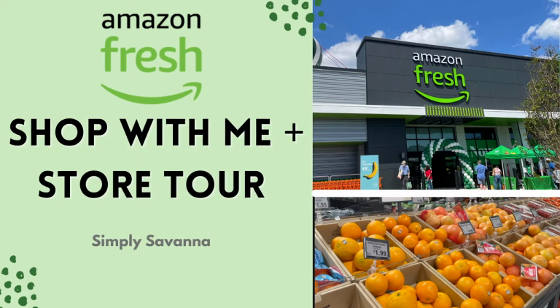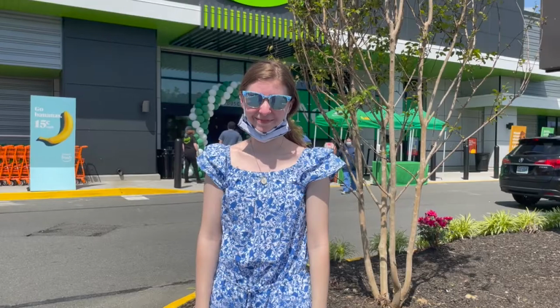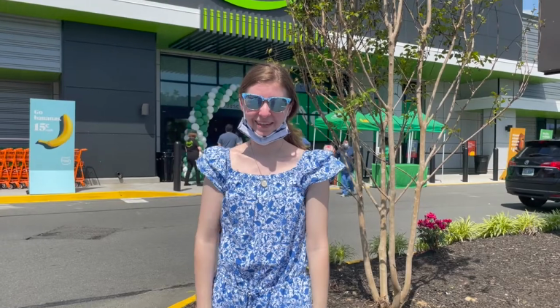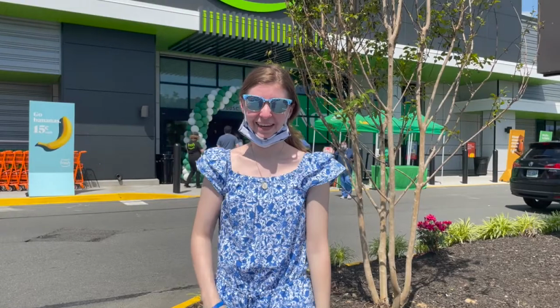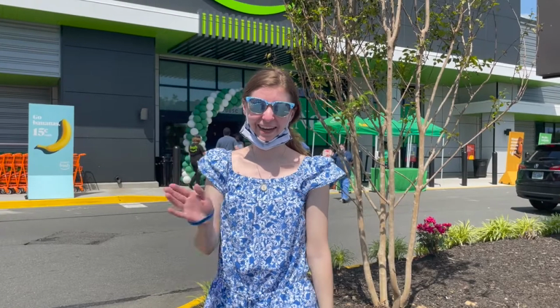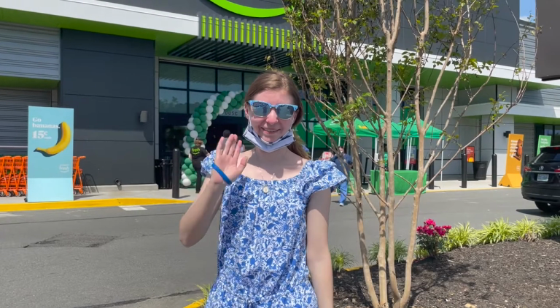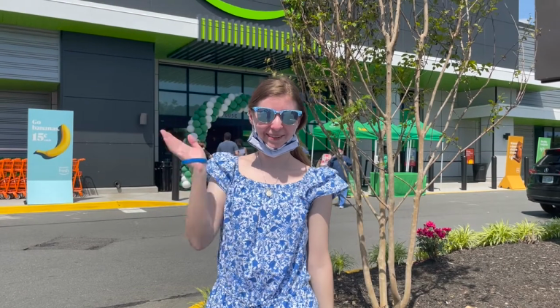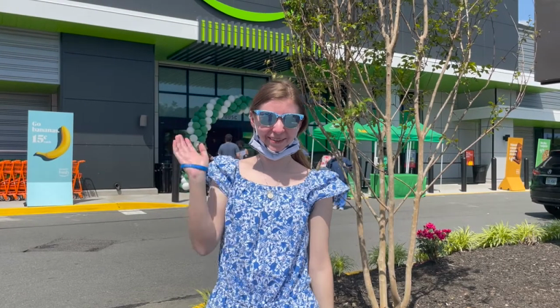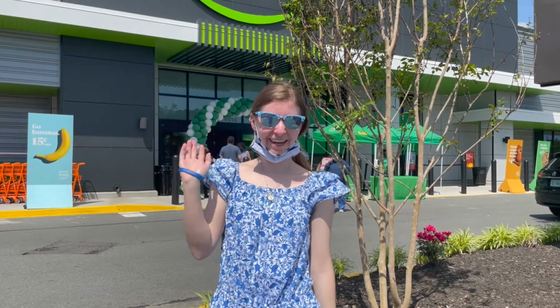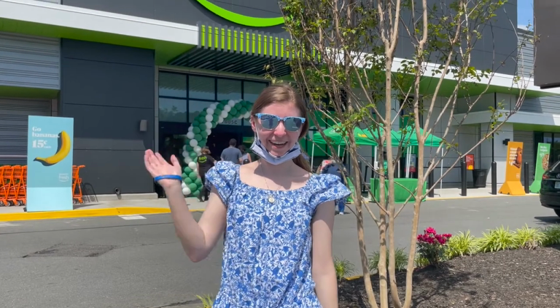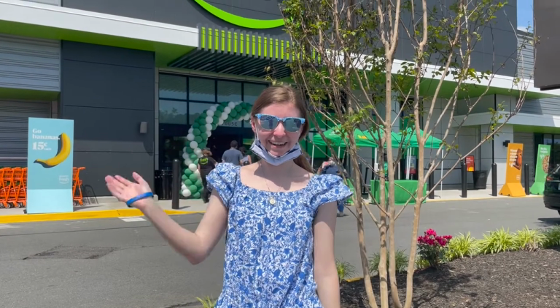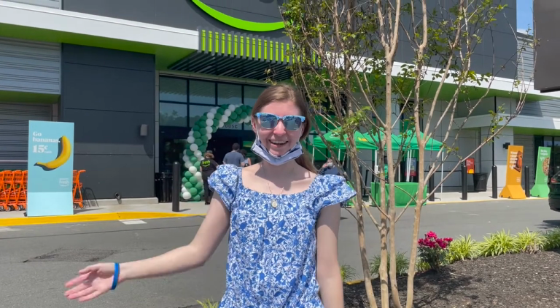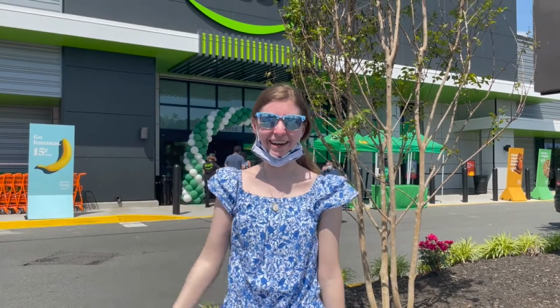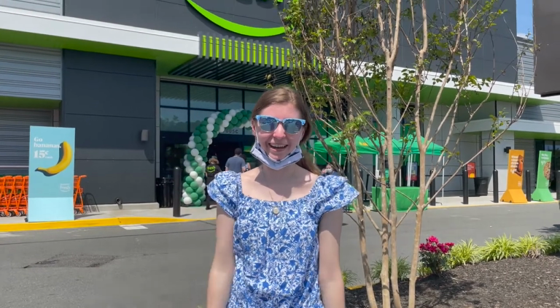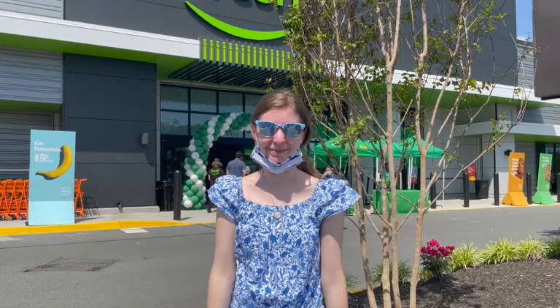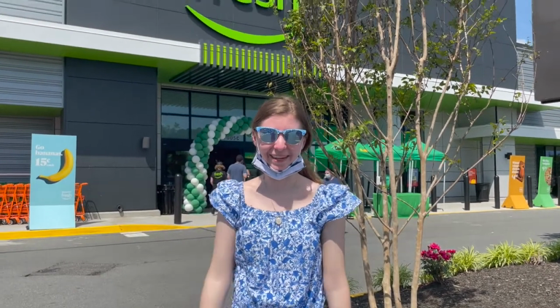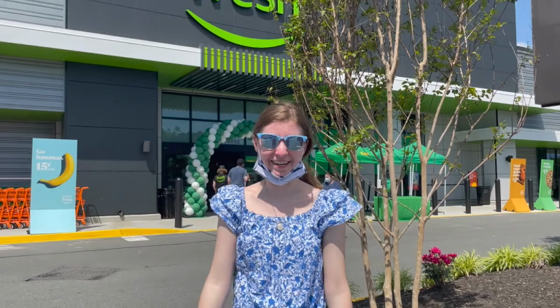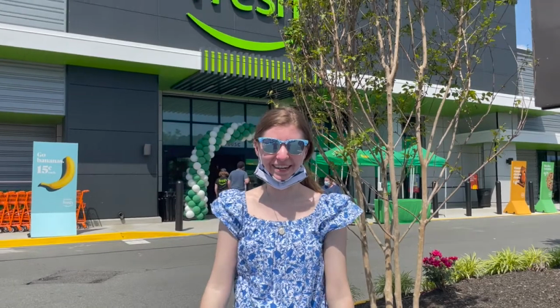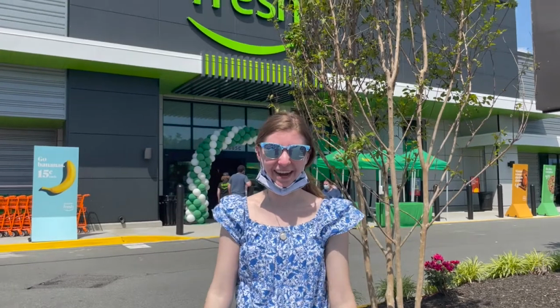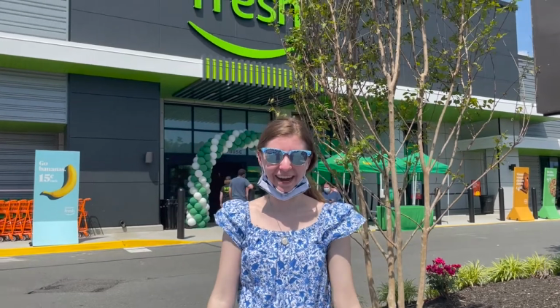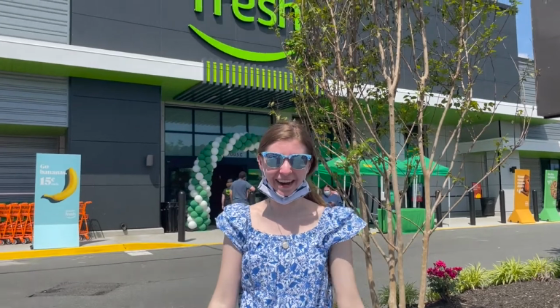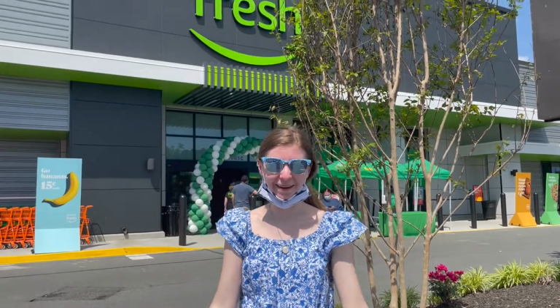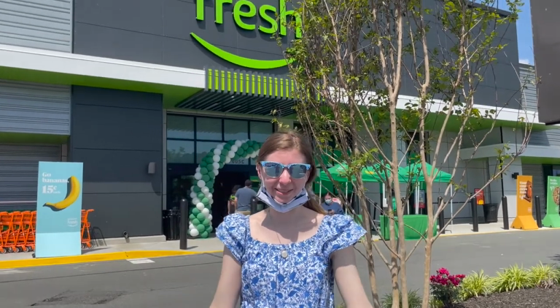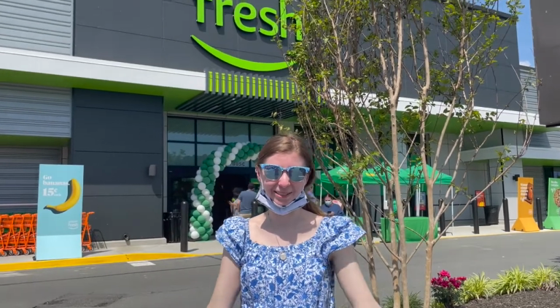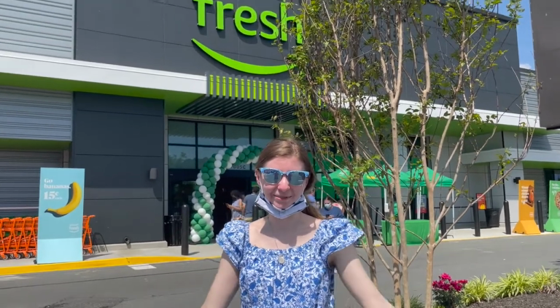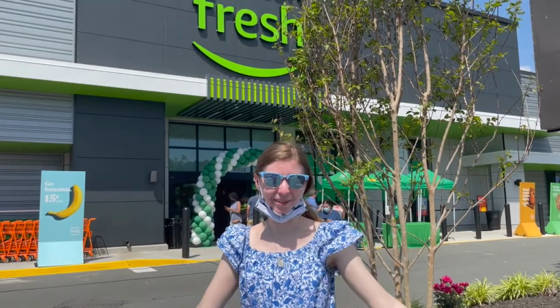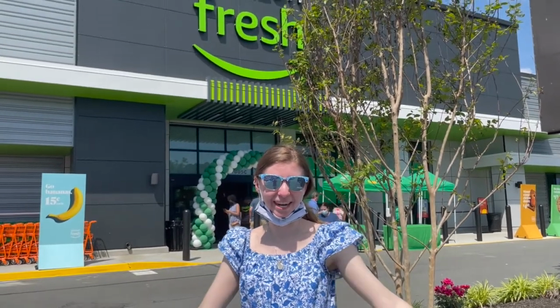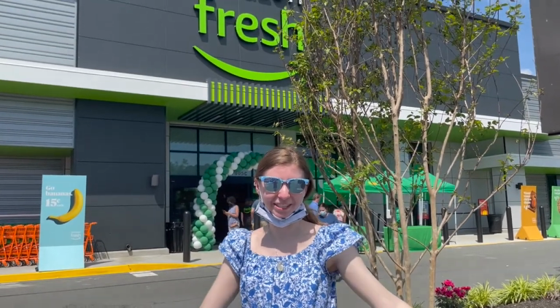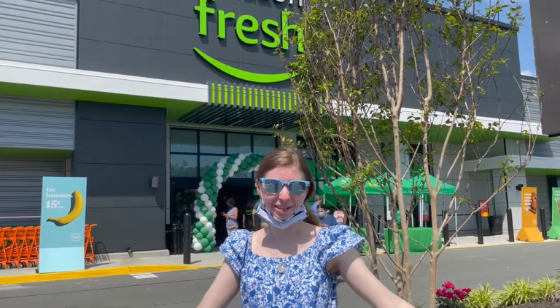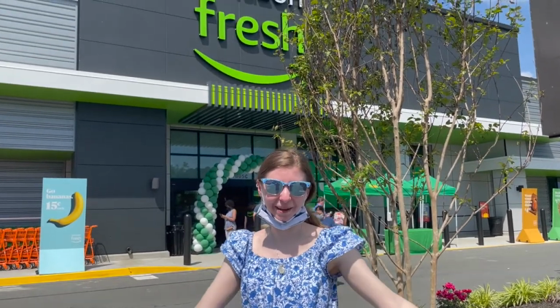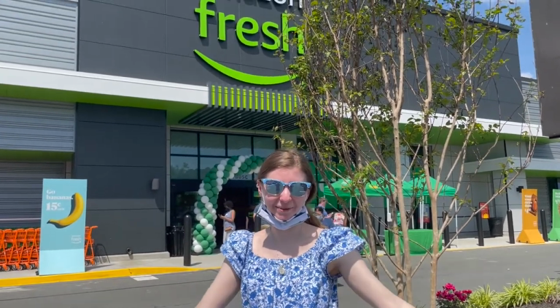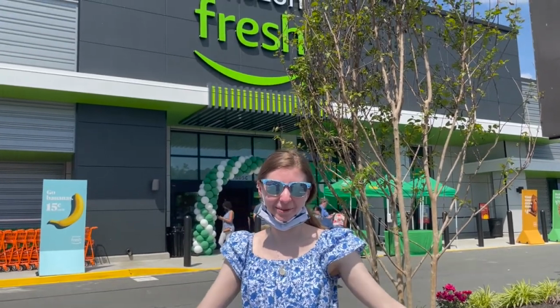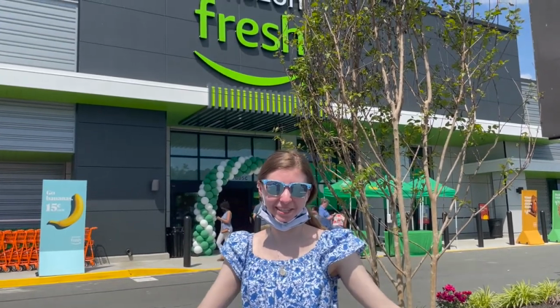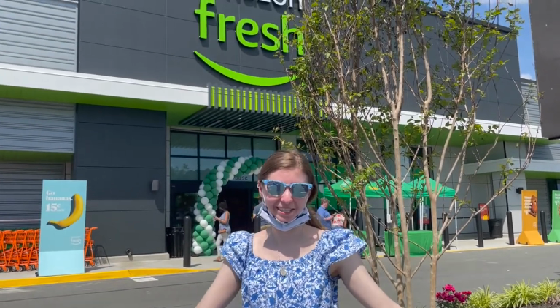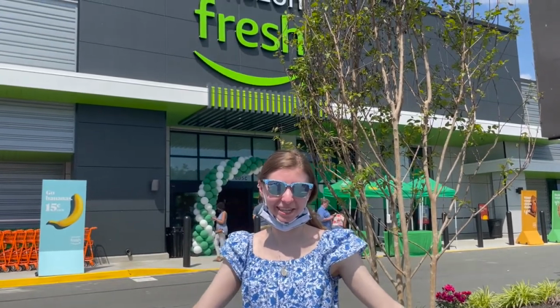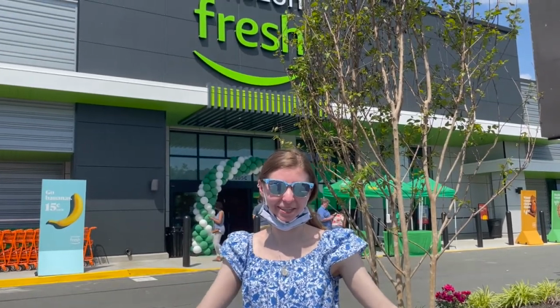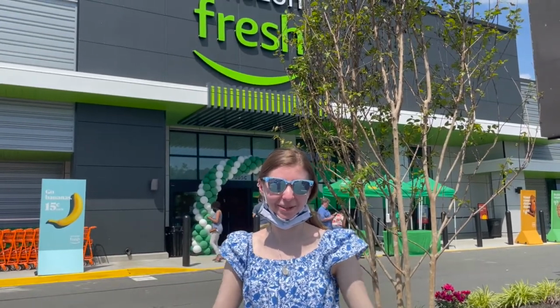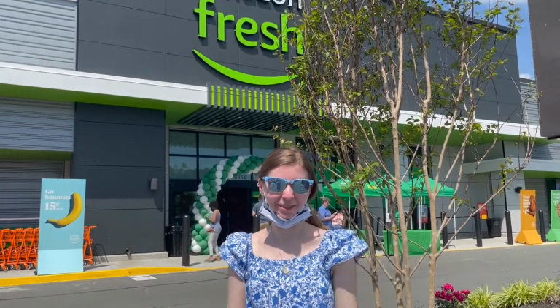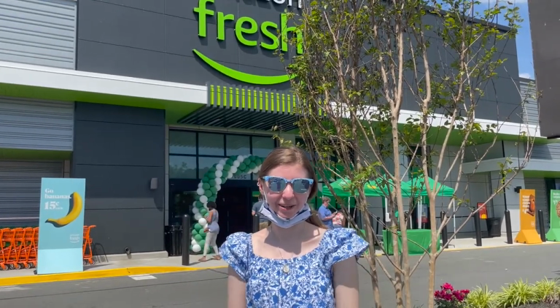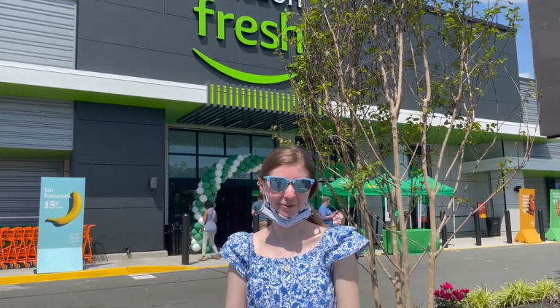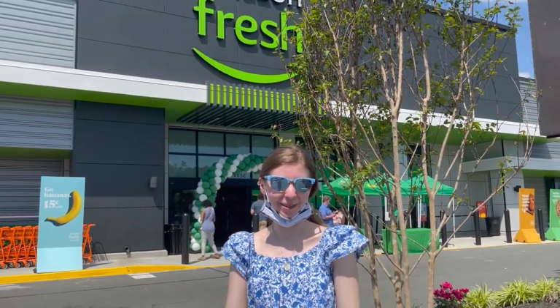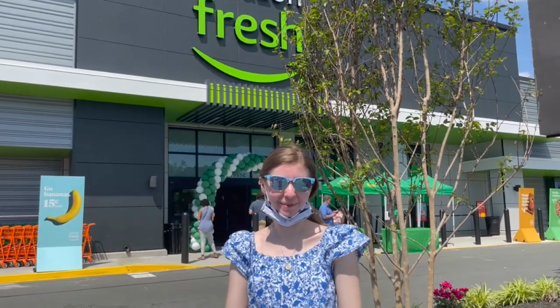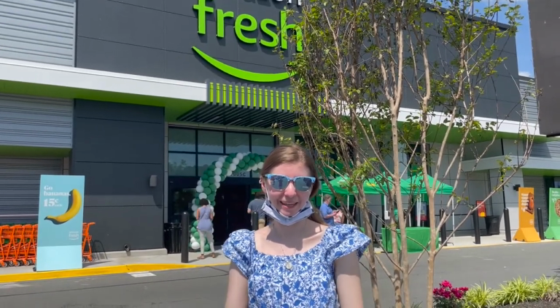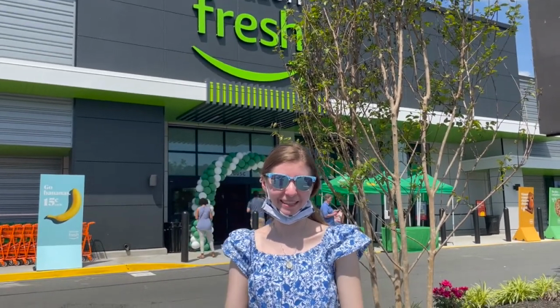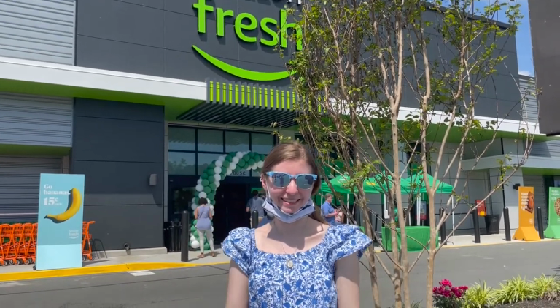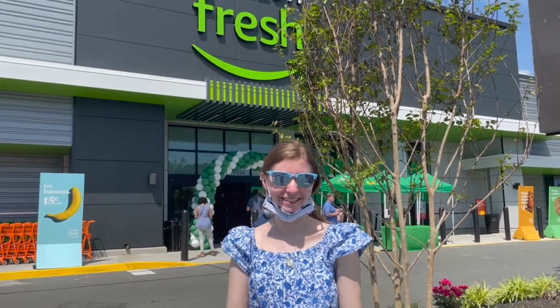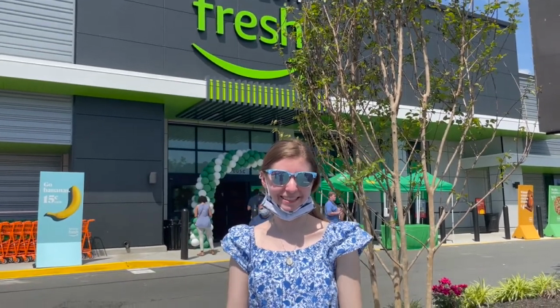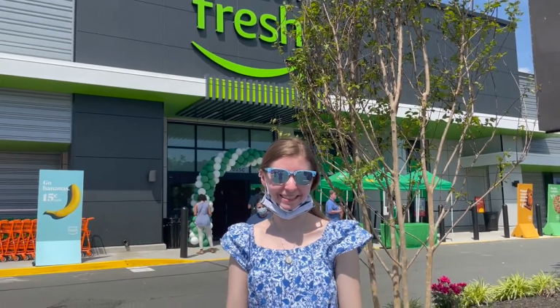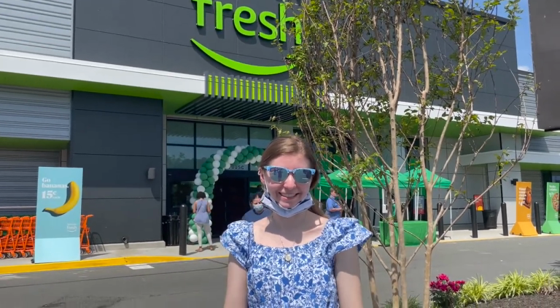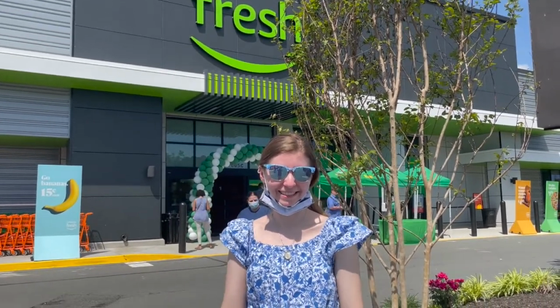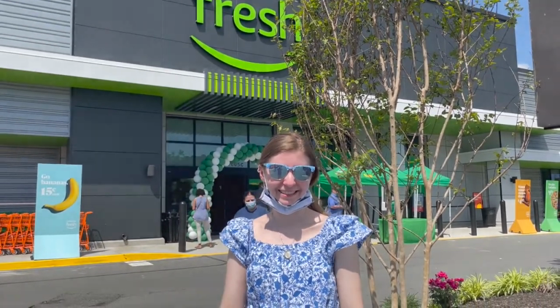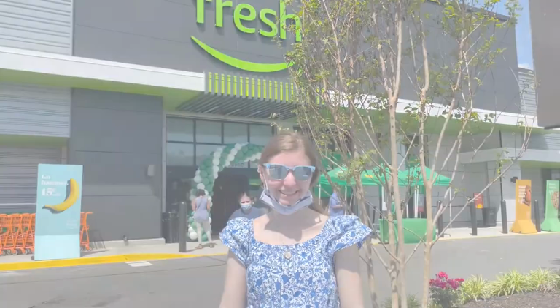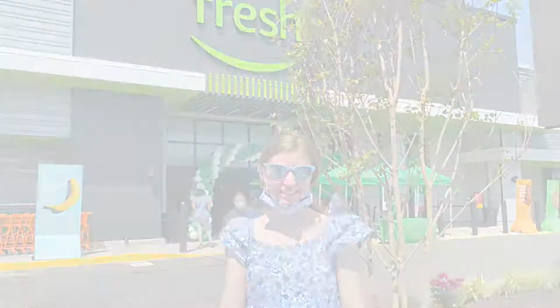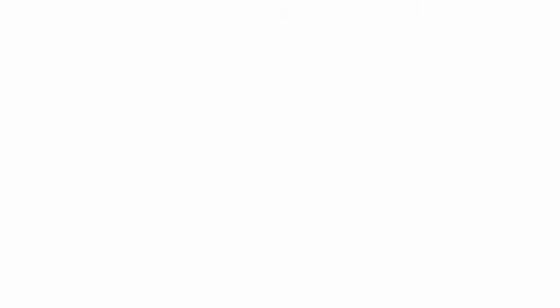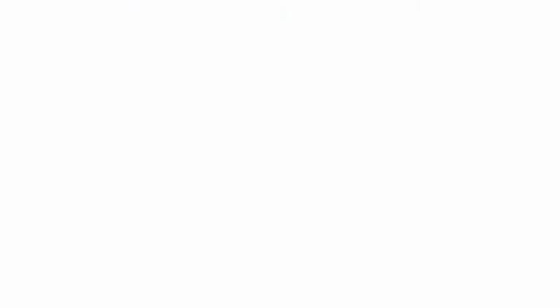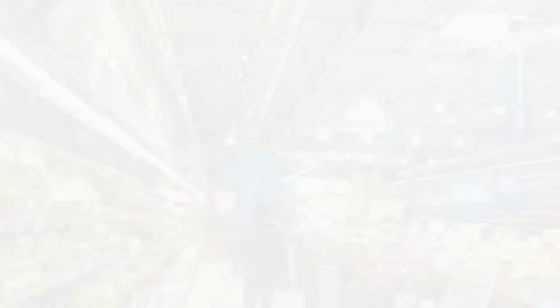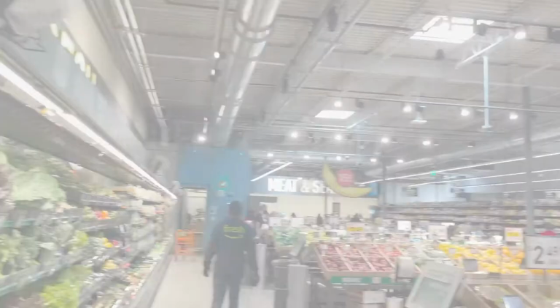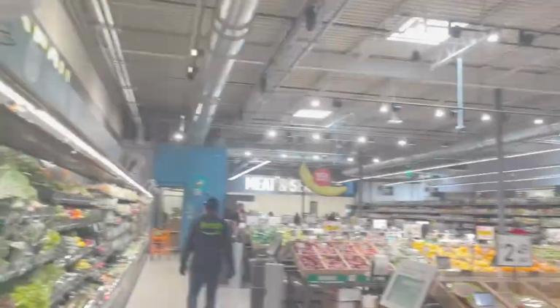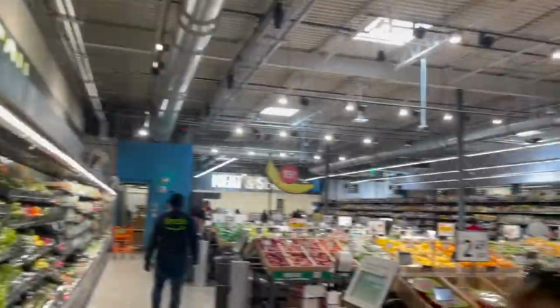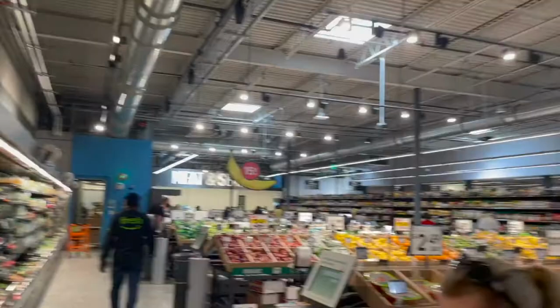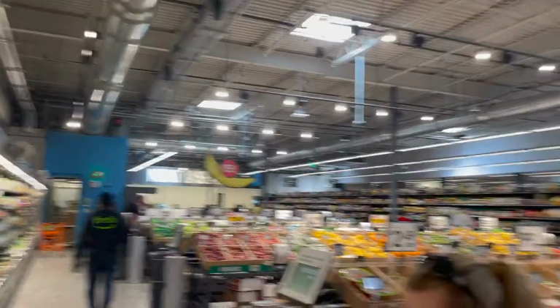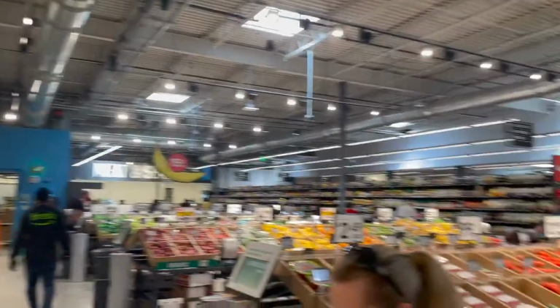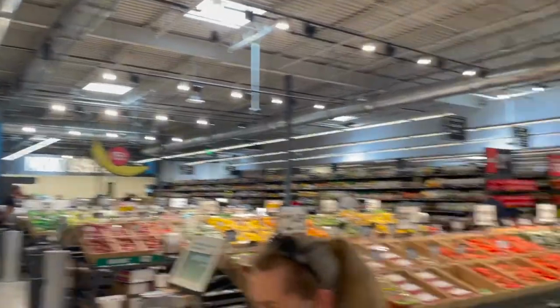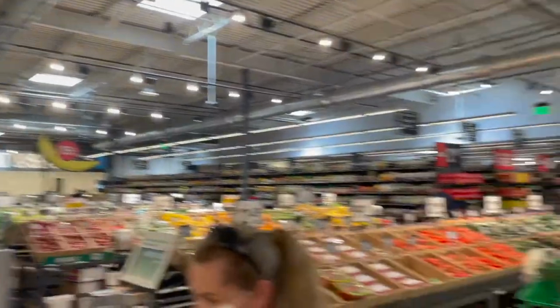Hi everyone, I am here at Amazon Fresh and I'm going to take you along with me. Here is the store.